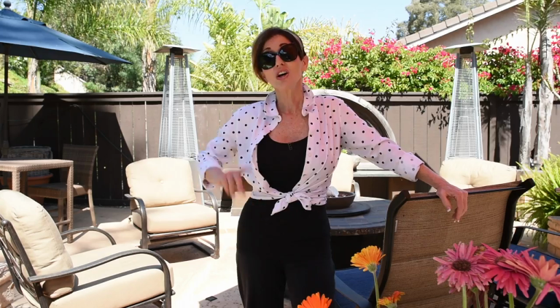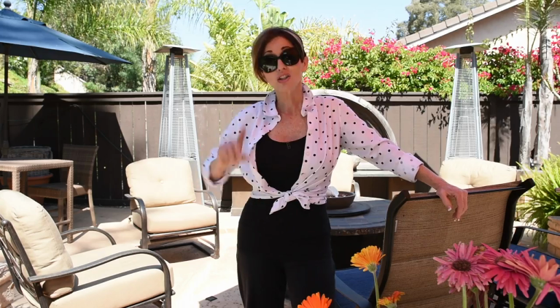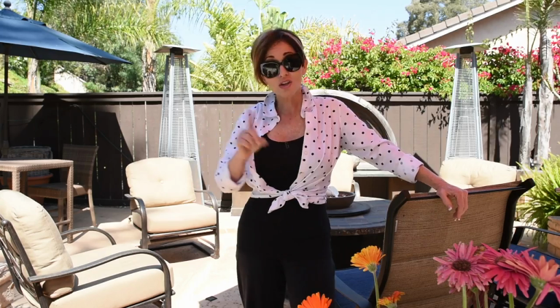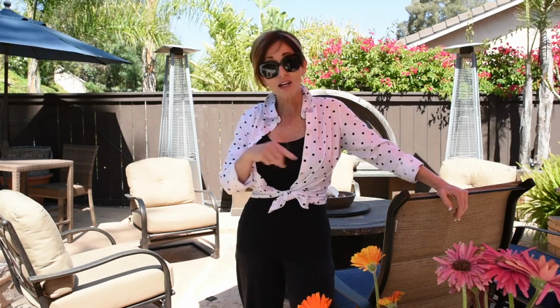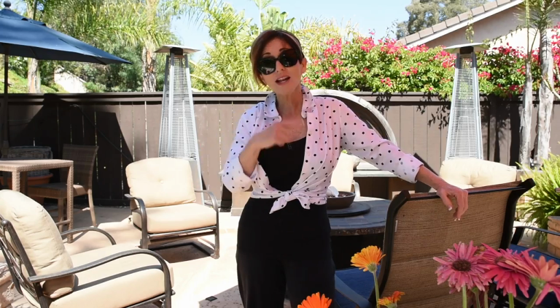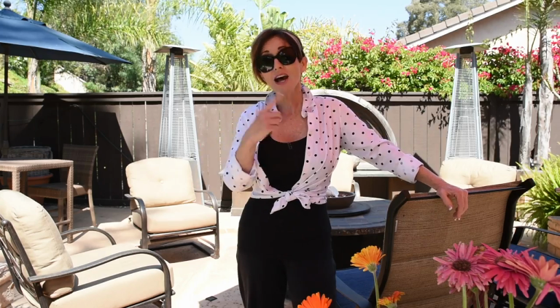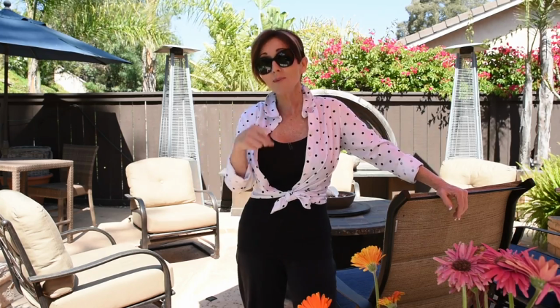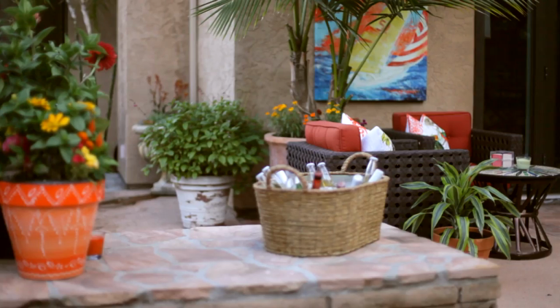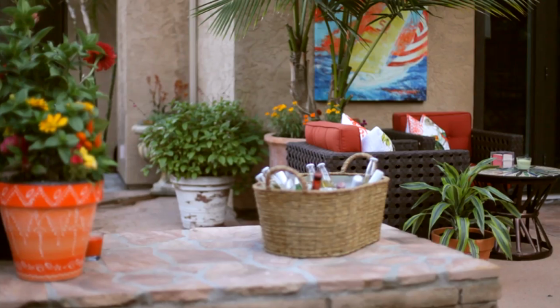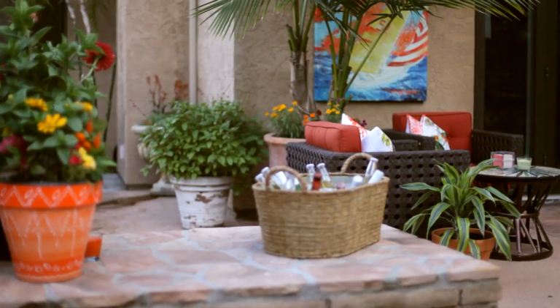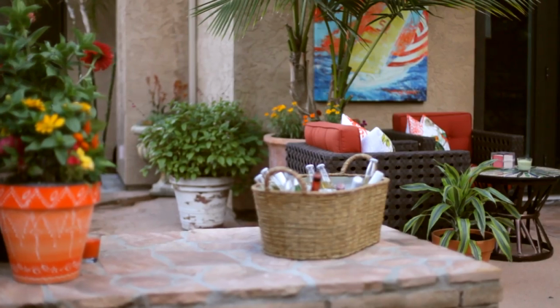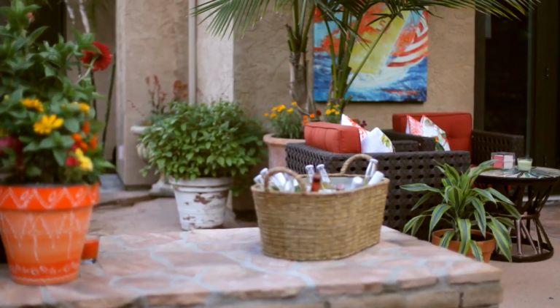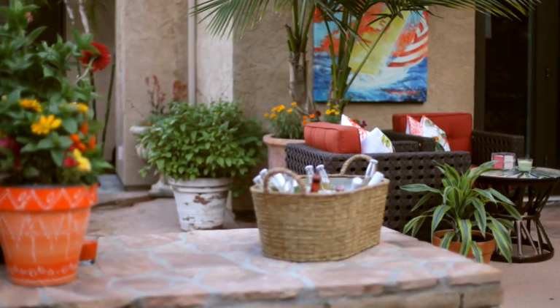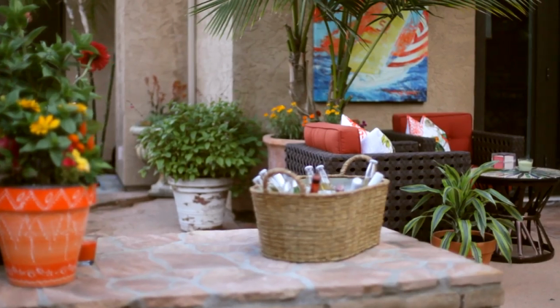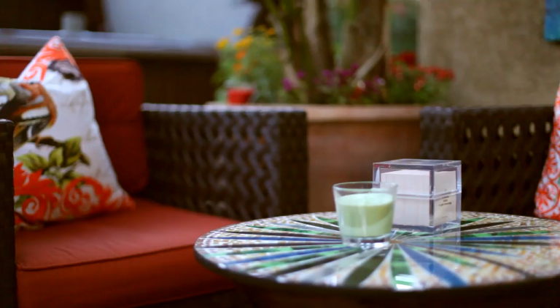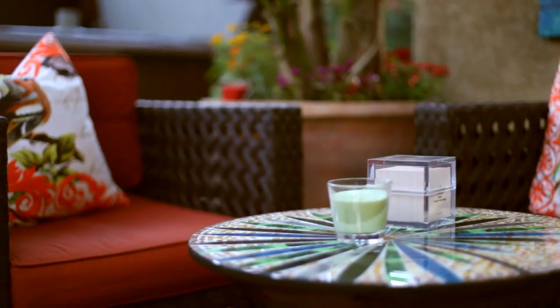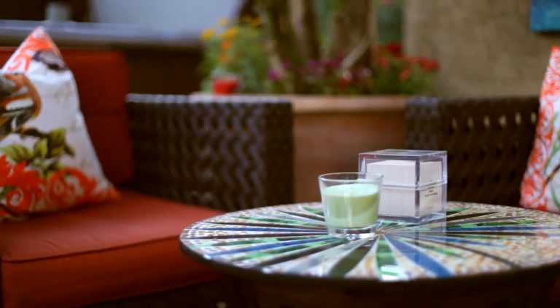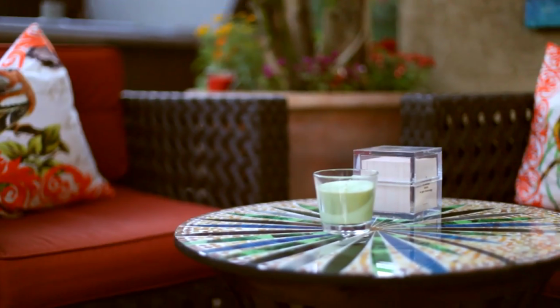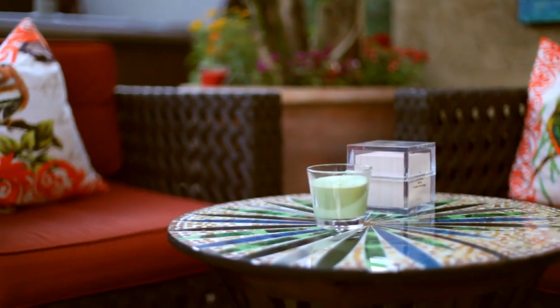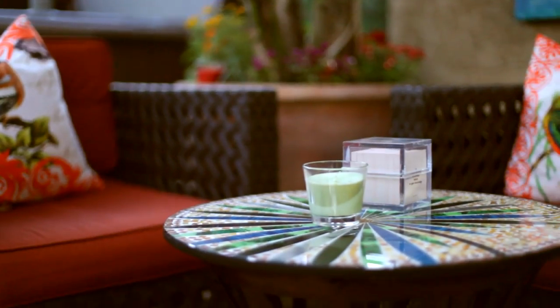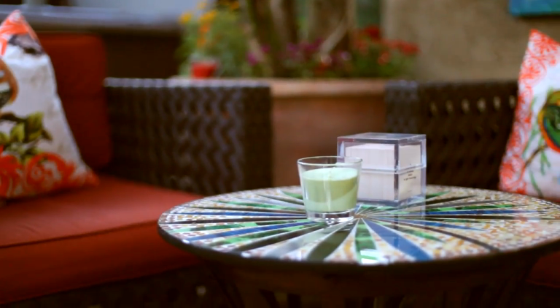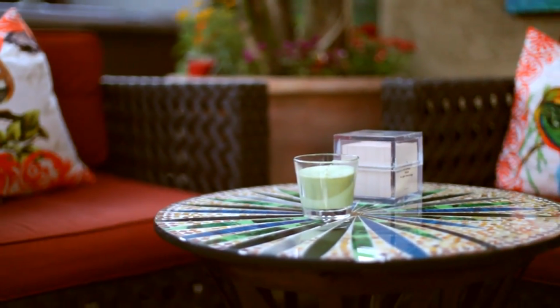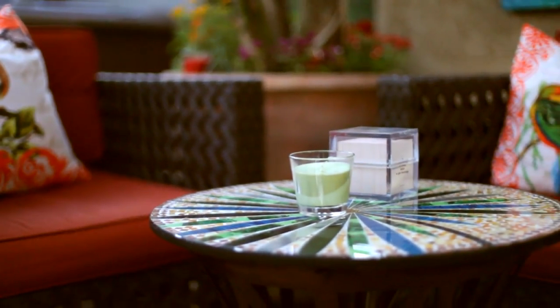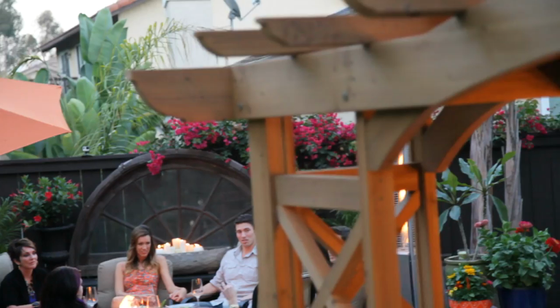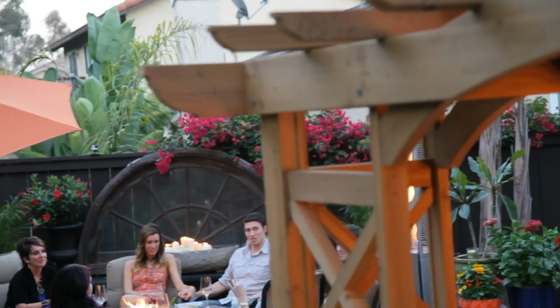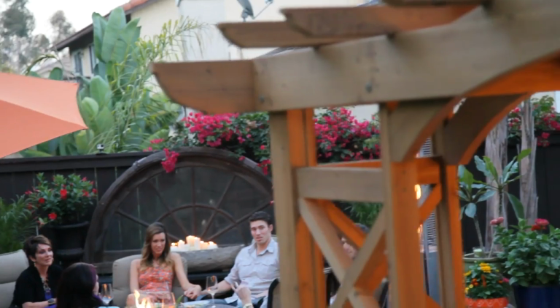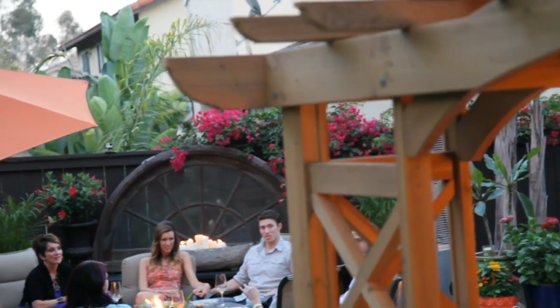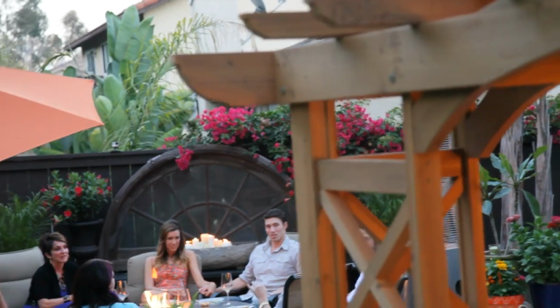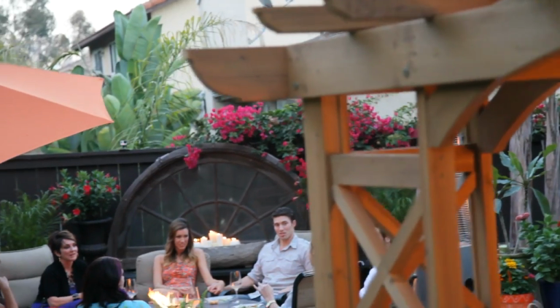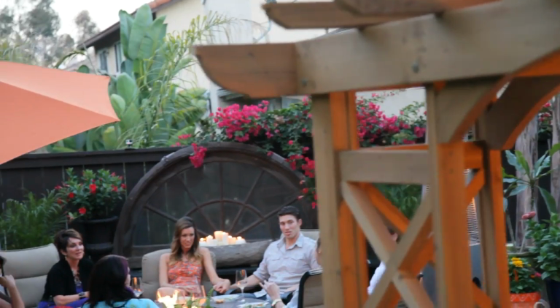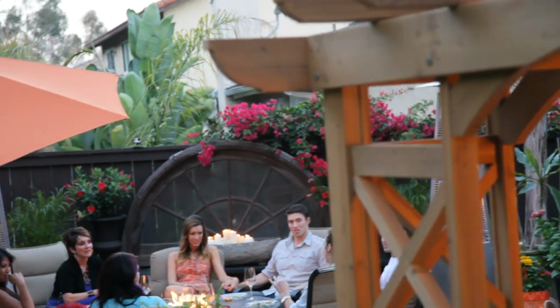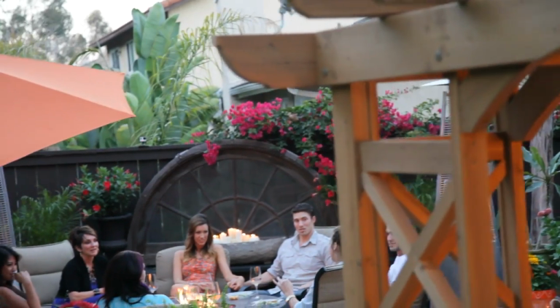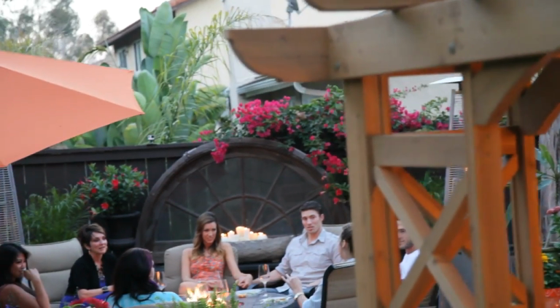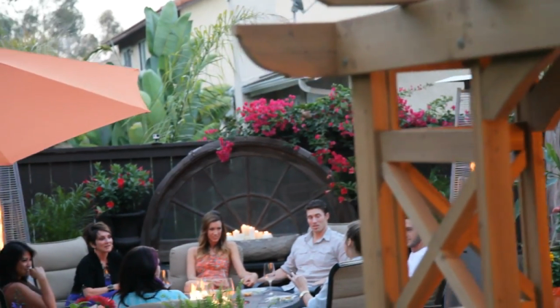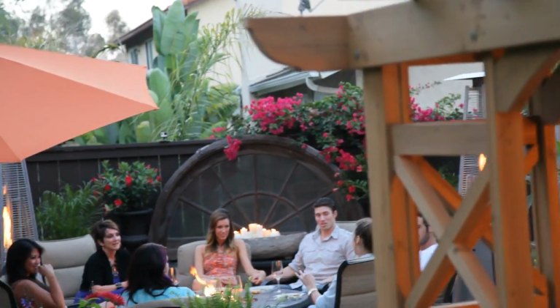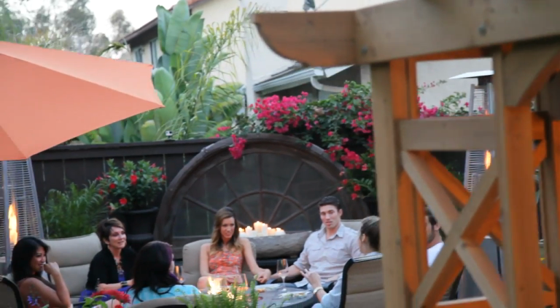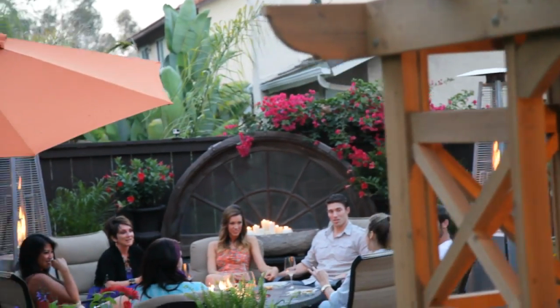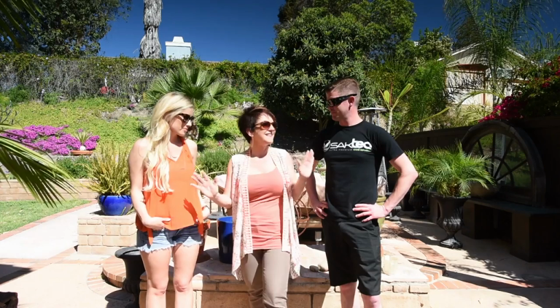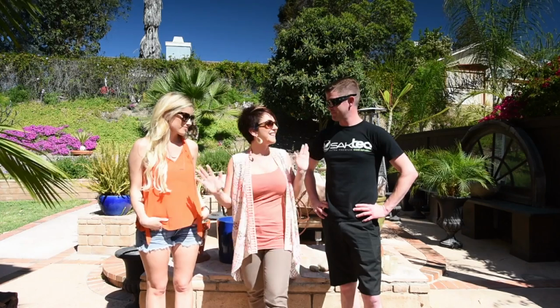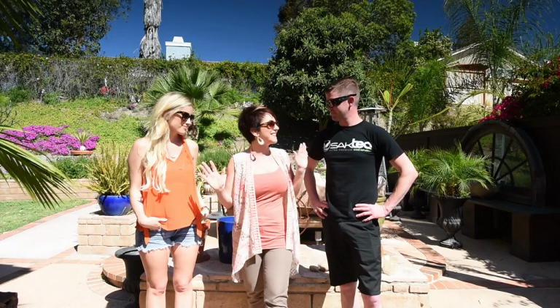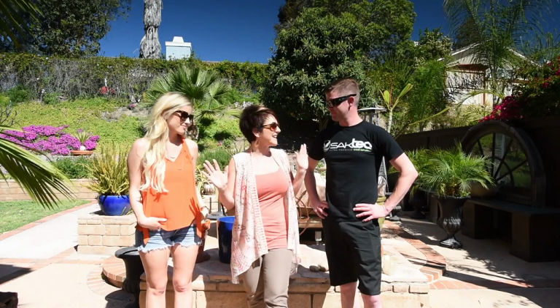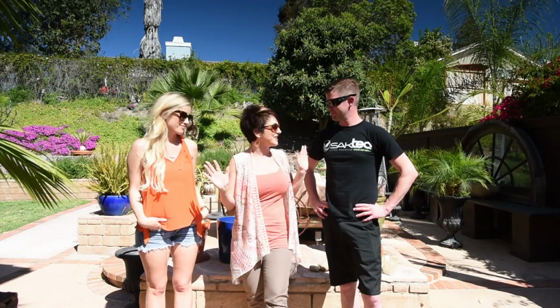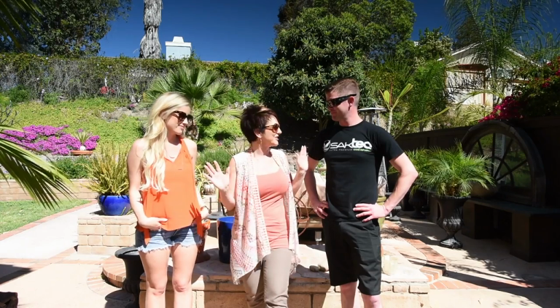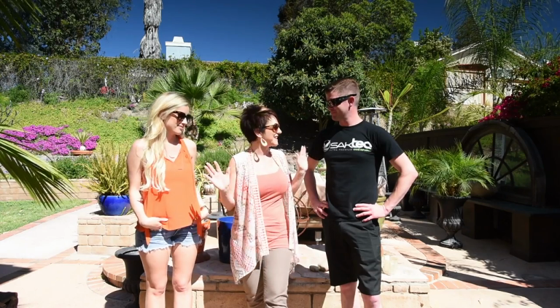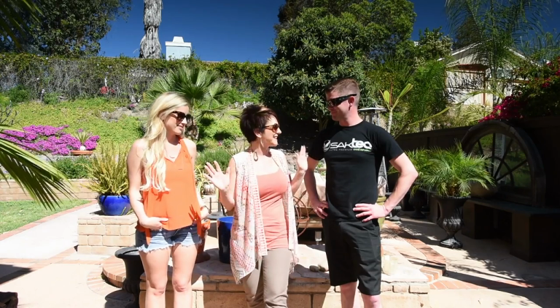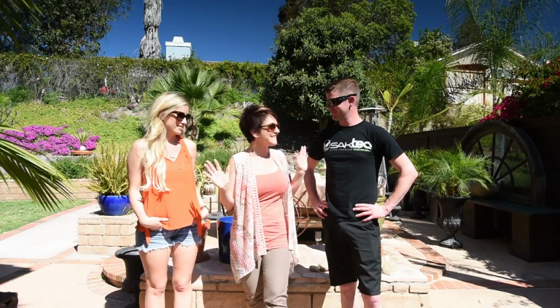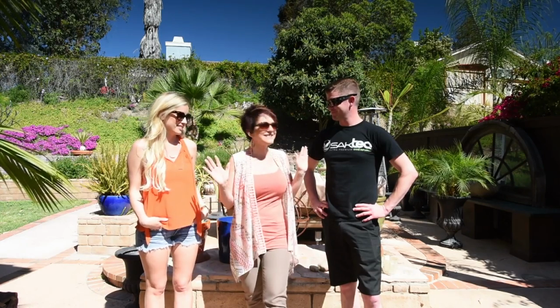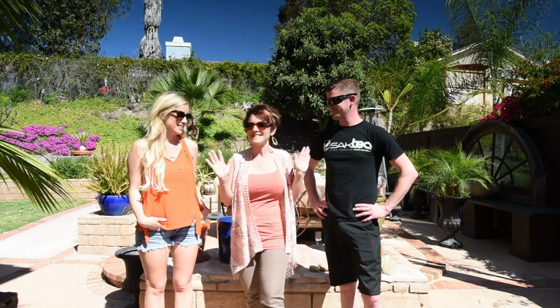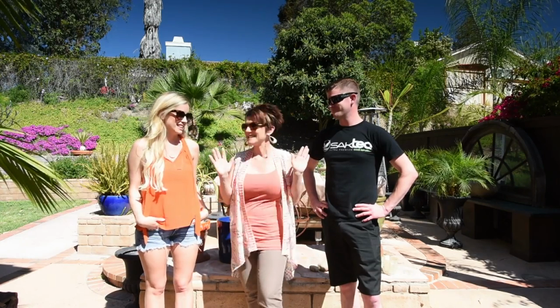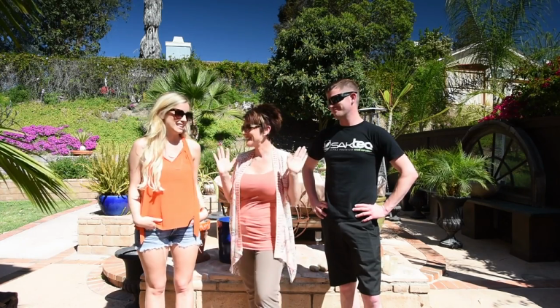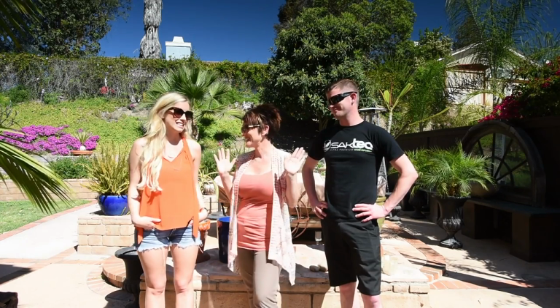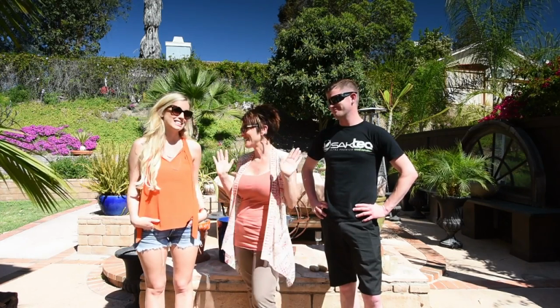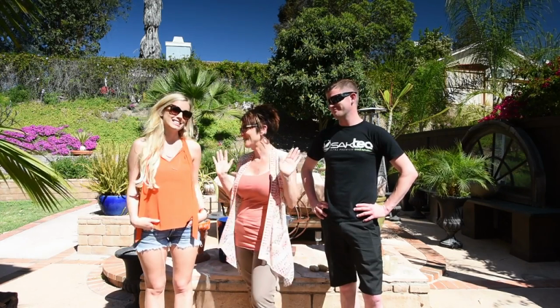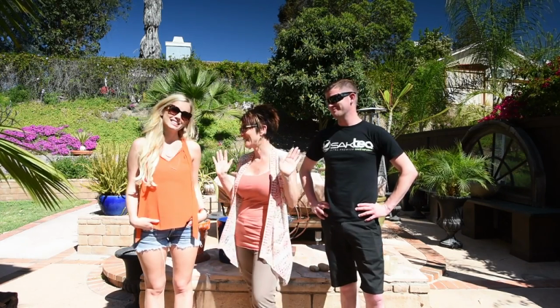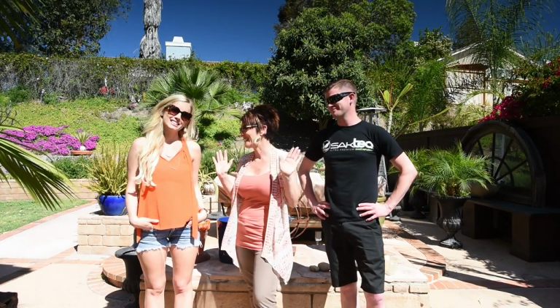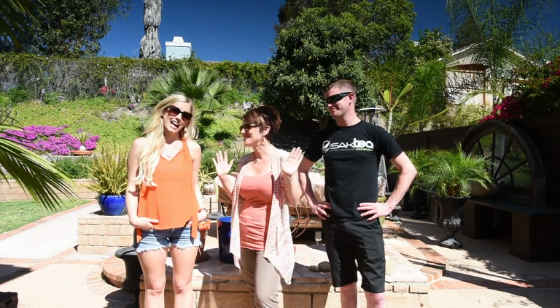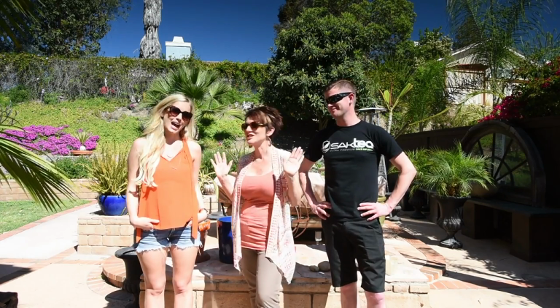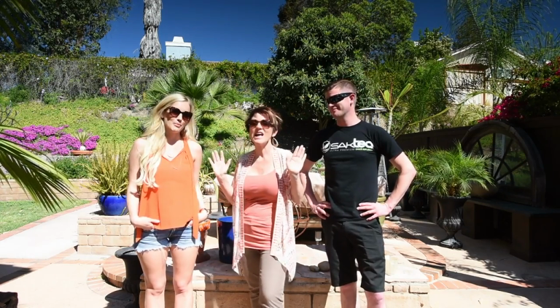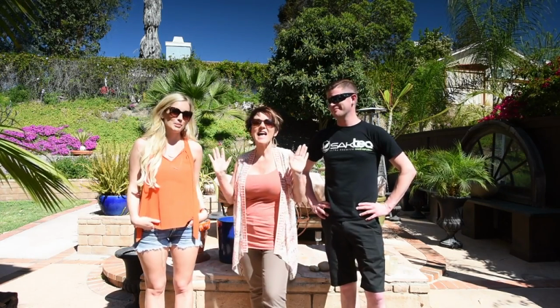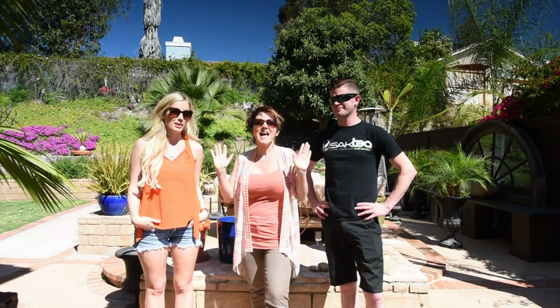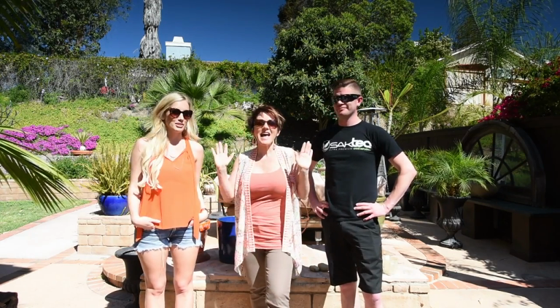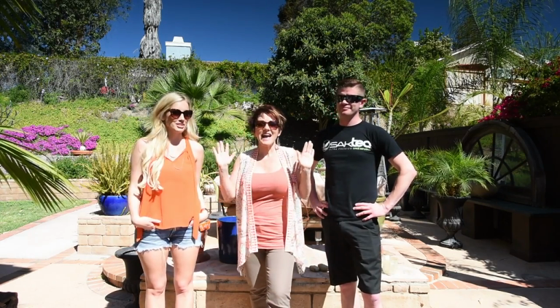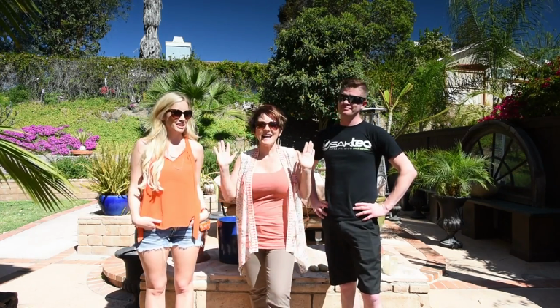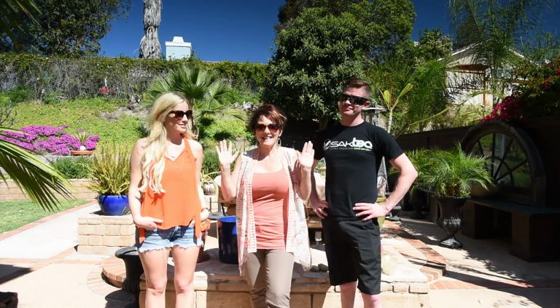Look at how my backyard has turned out in years past. Thank you, kids, so much. Happy Mother's Day.